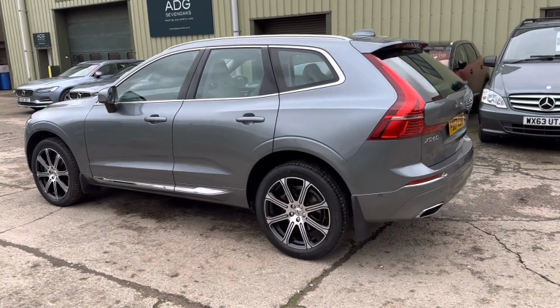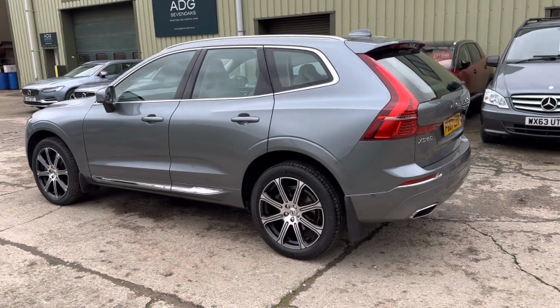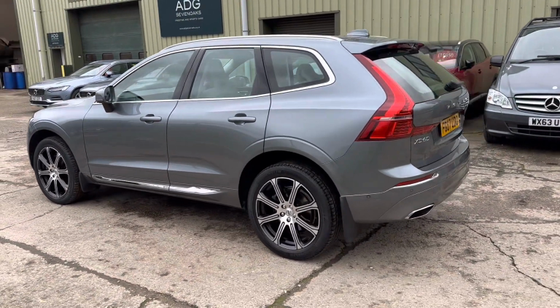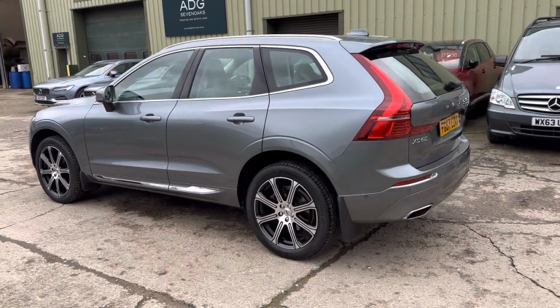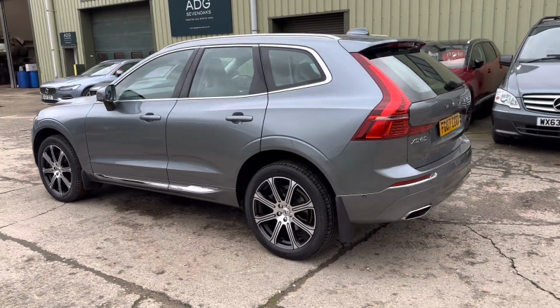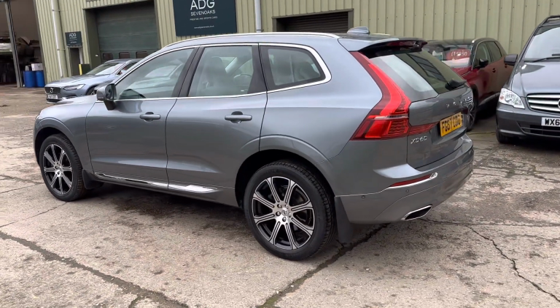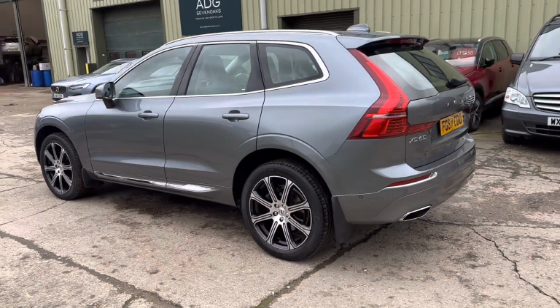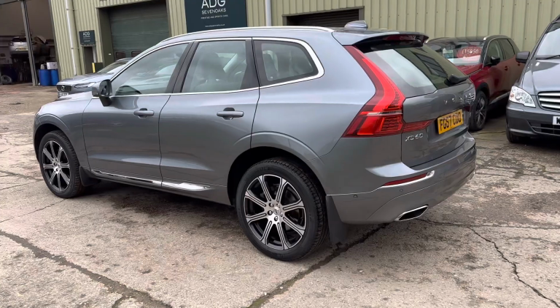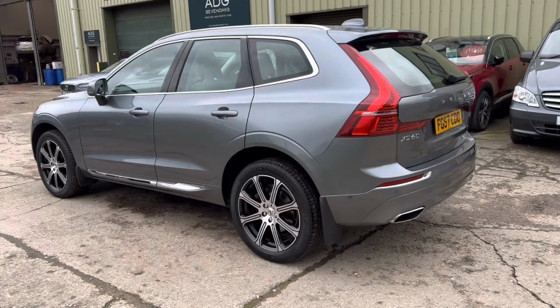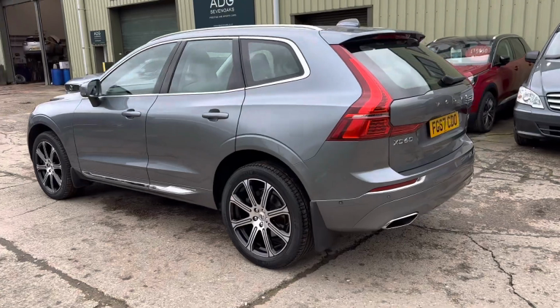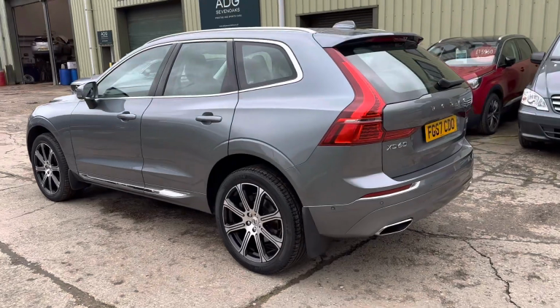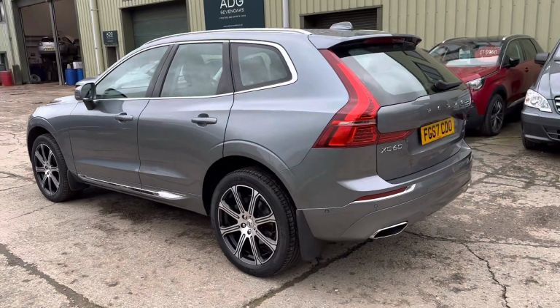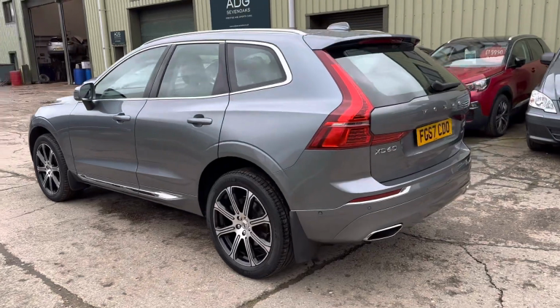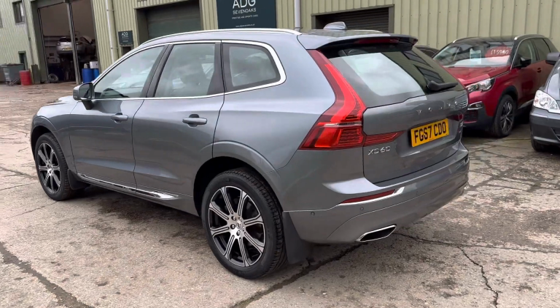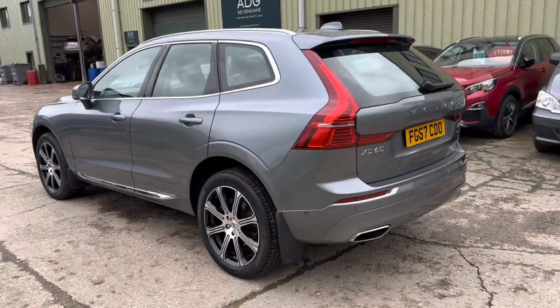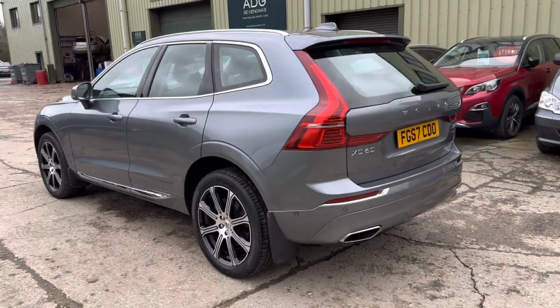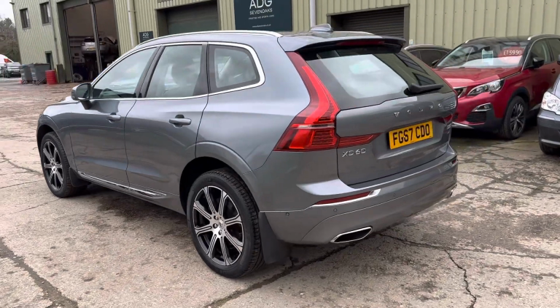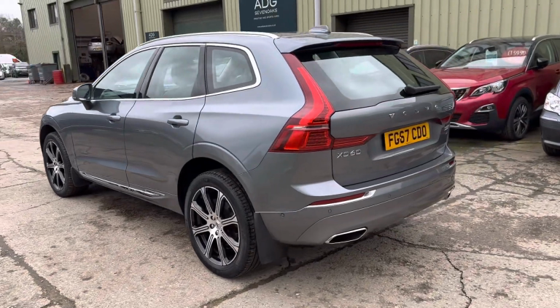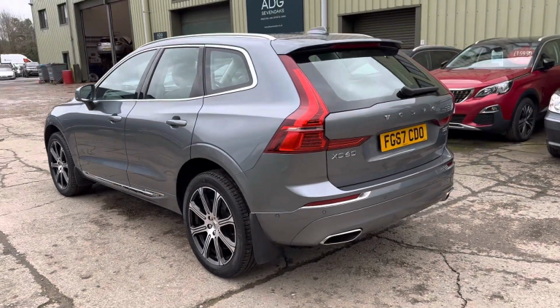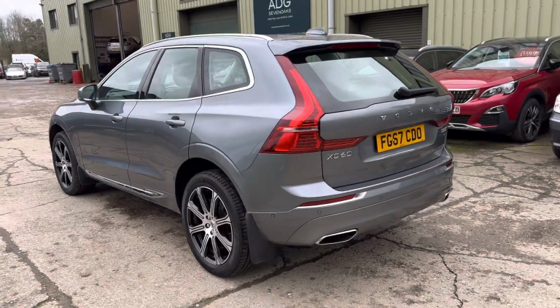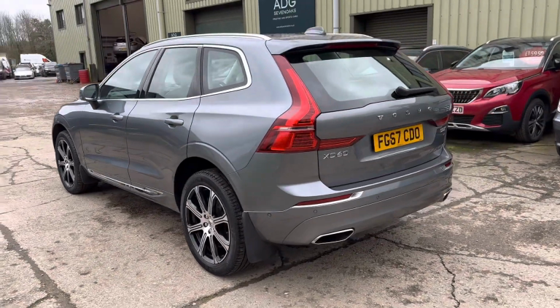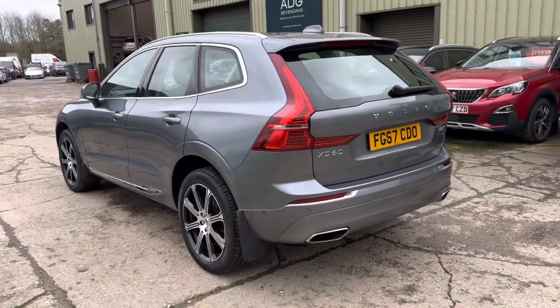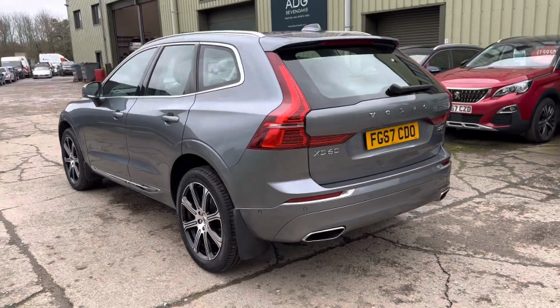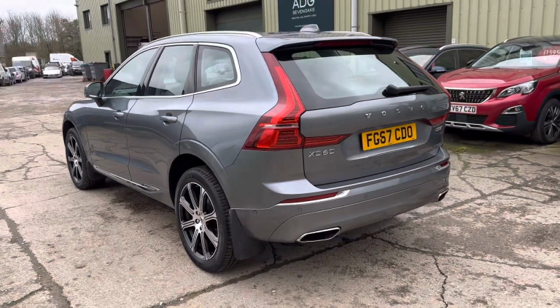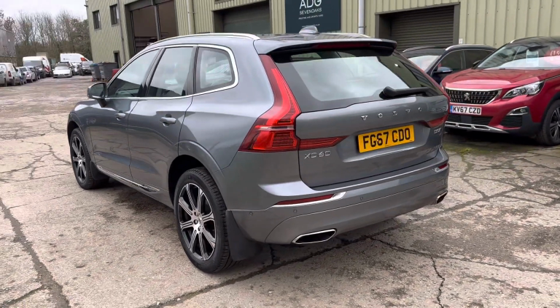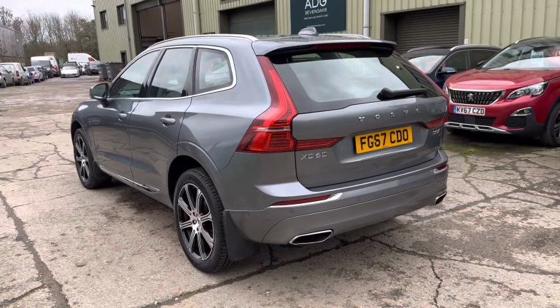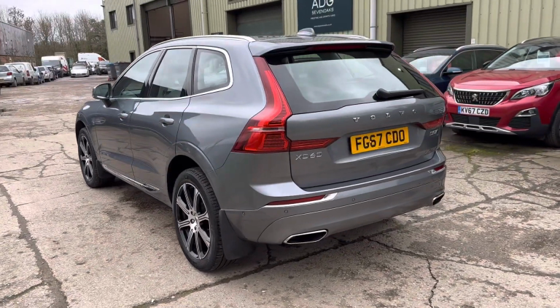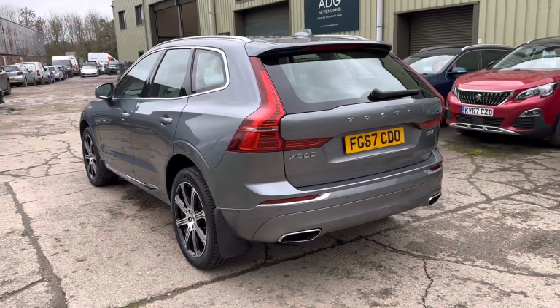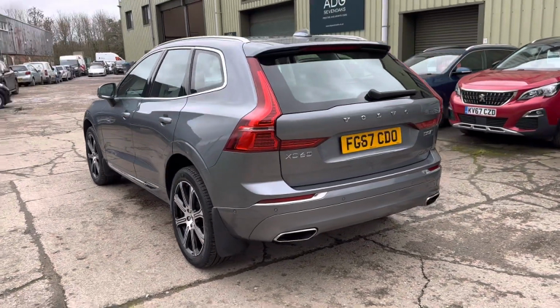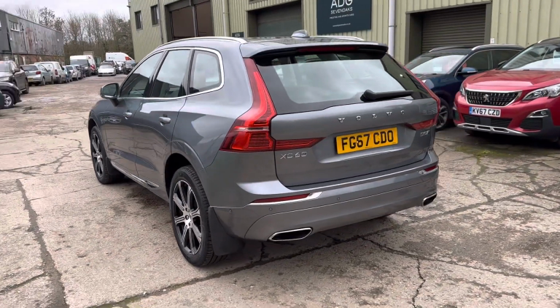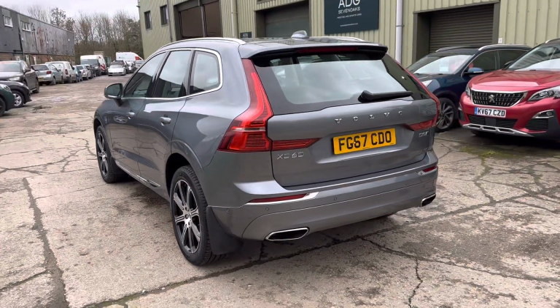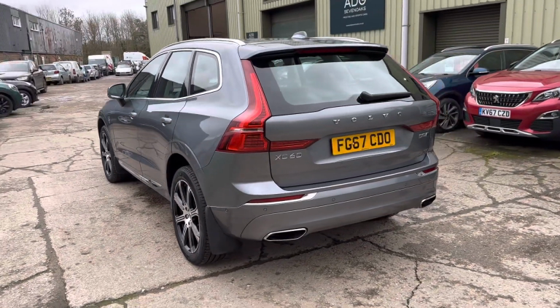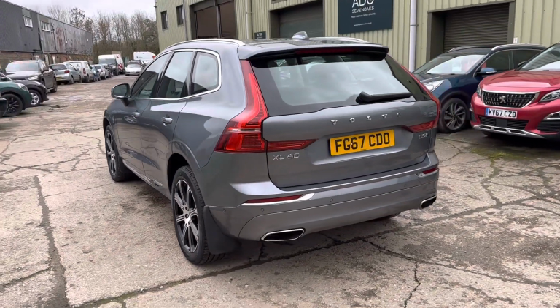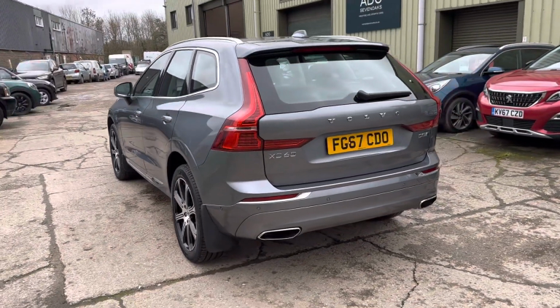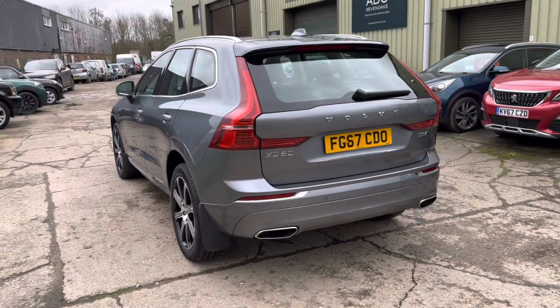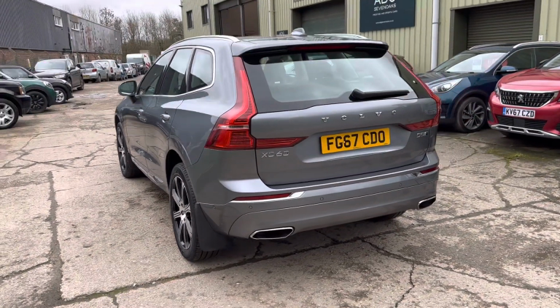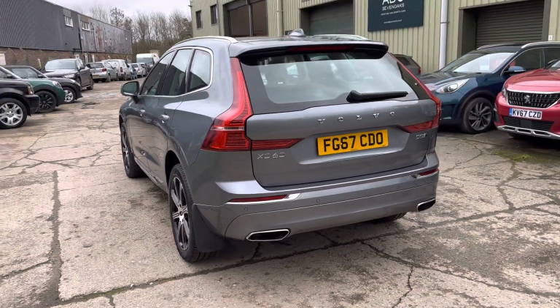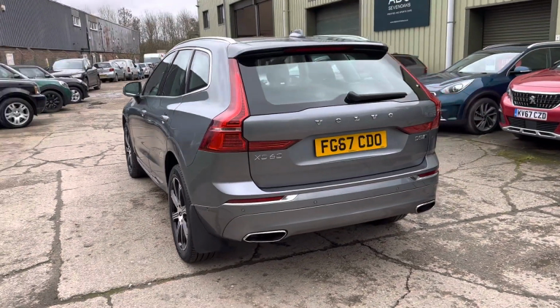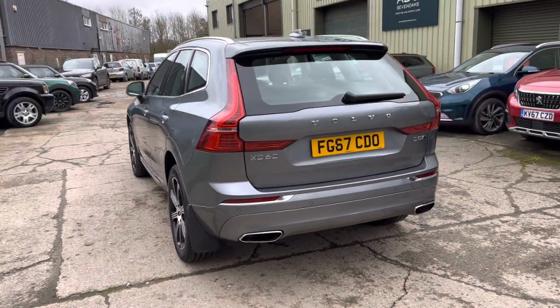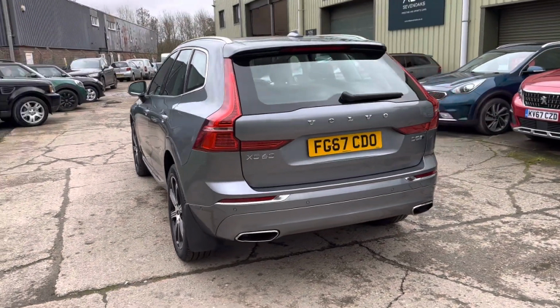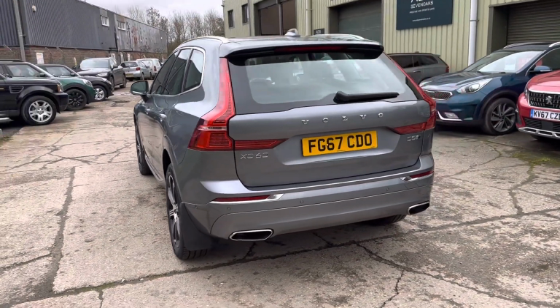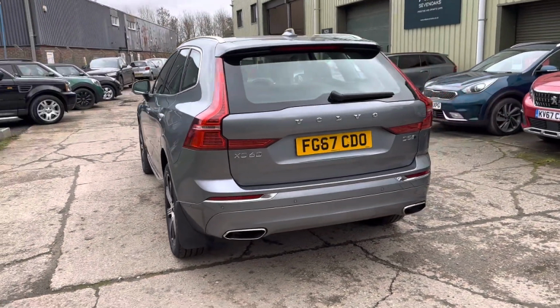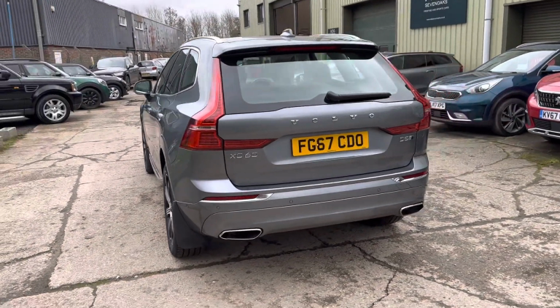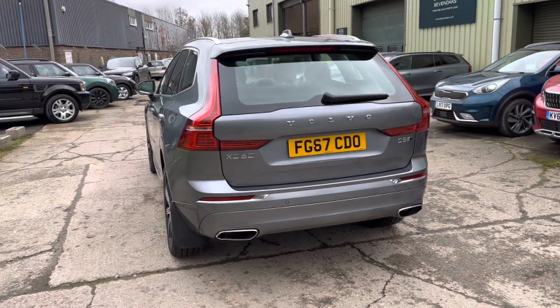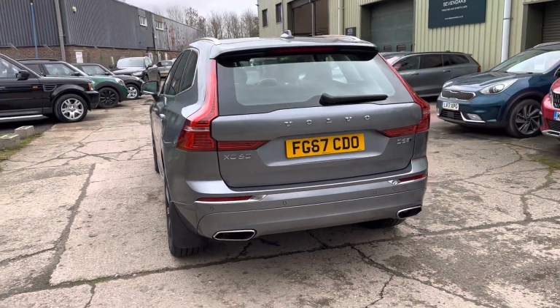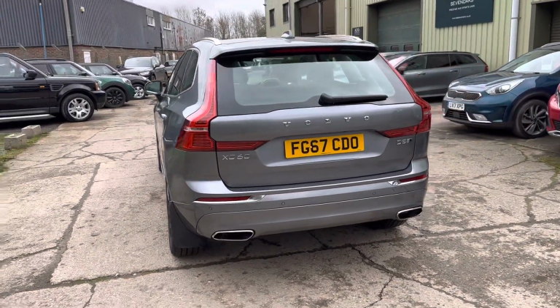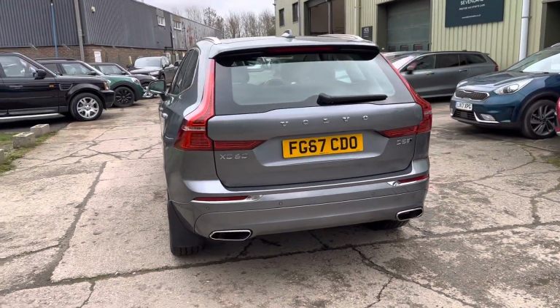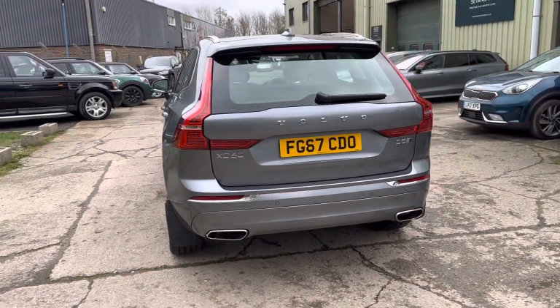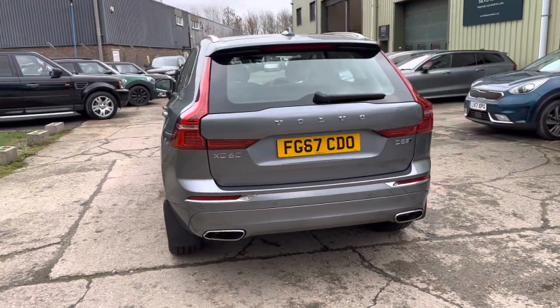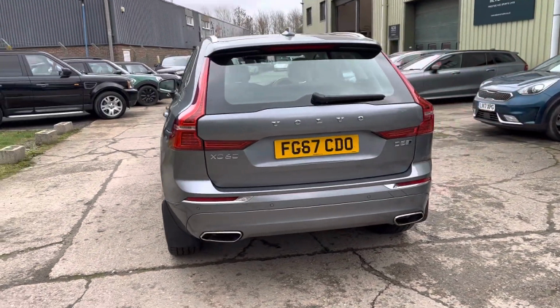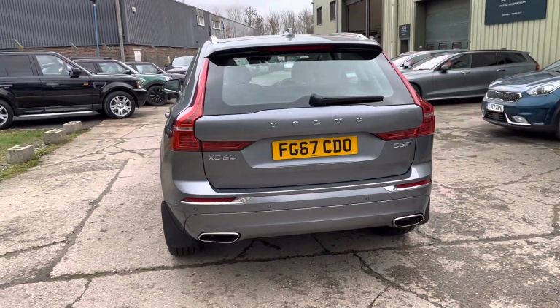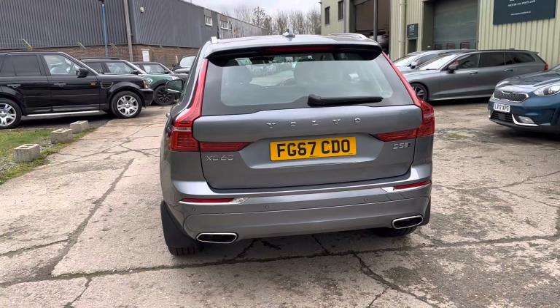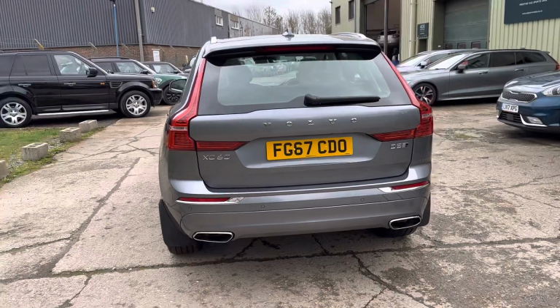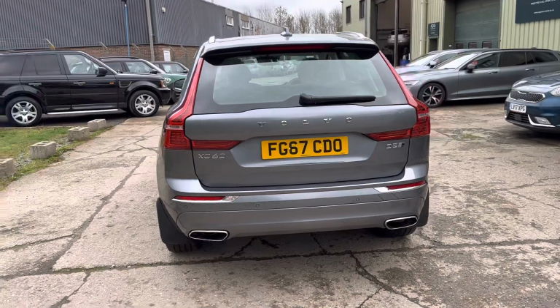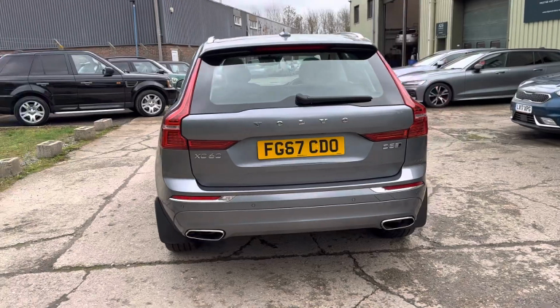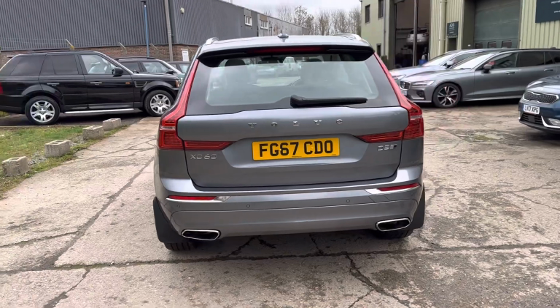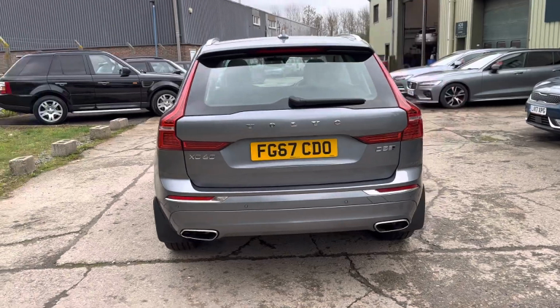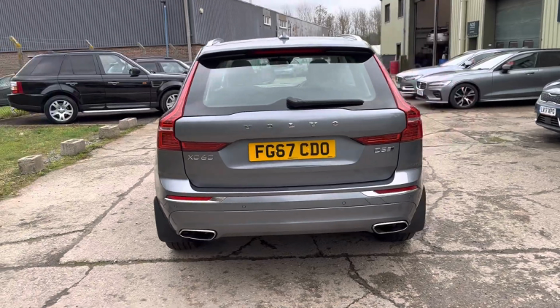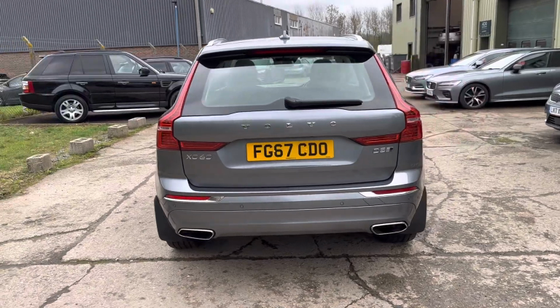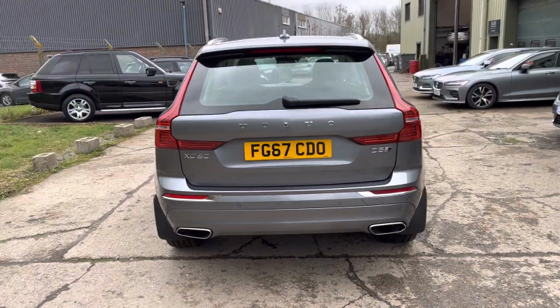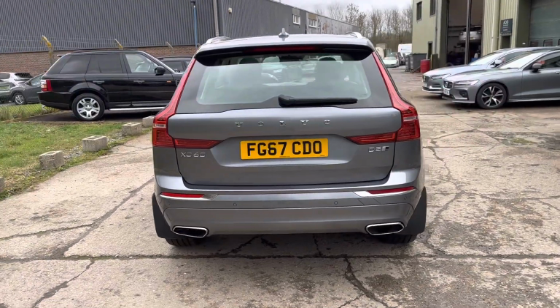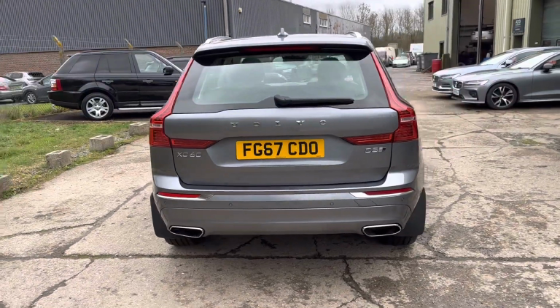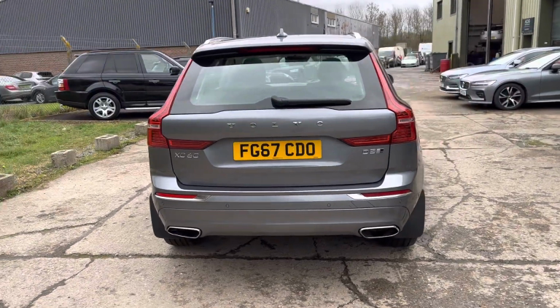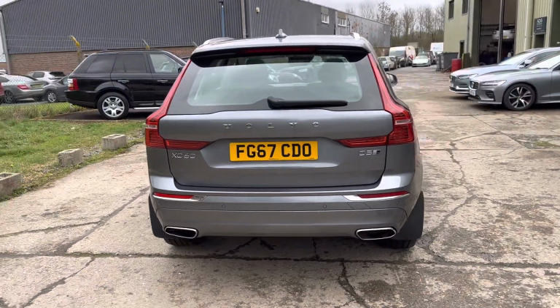It has front and rear parking sensors and the Xenium Pack, which gives you a 360-degree surround camera system.